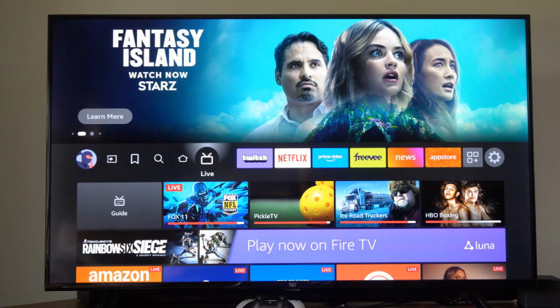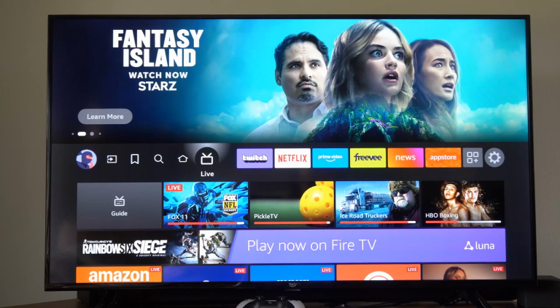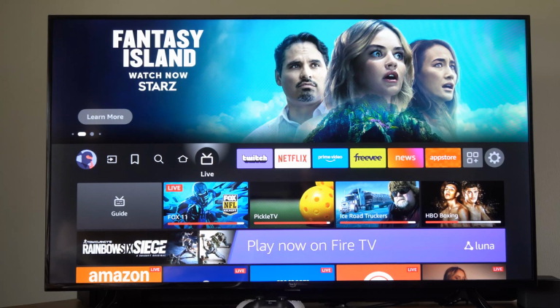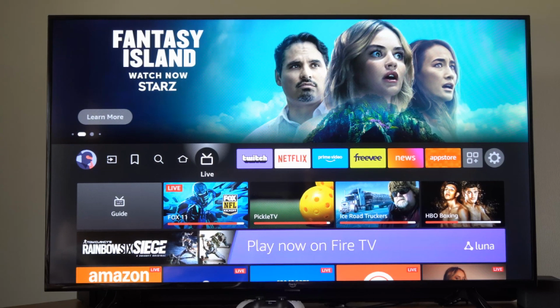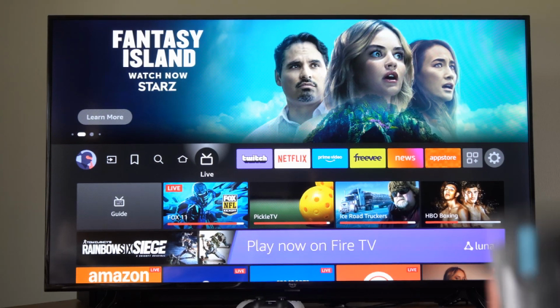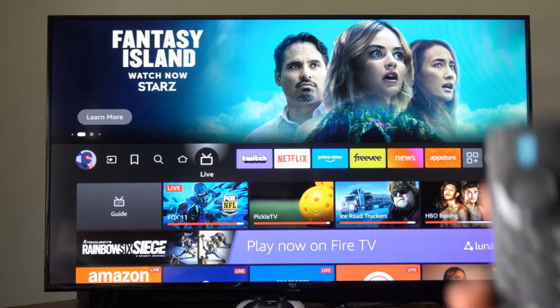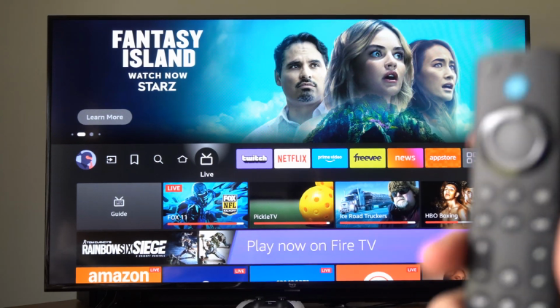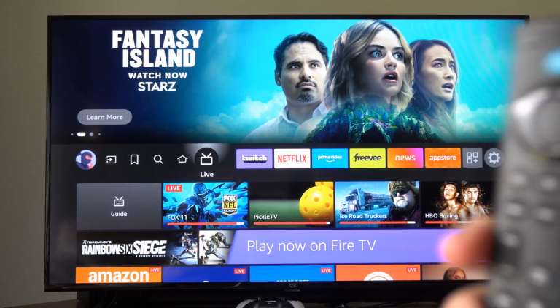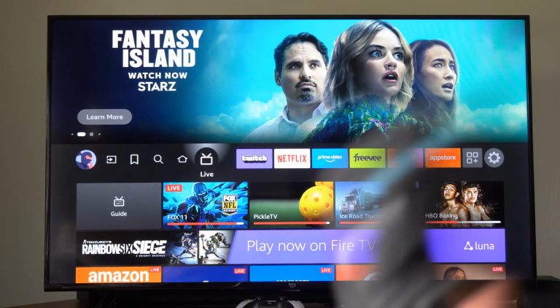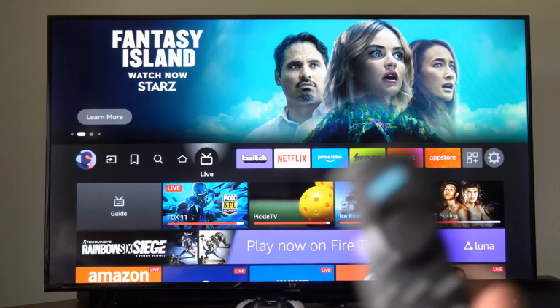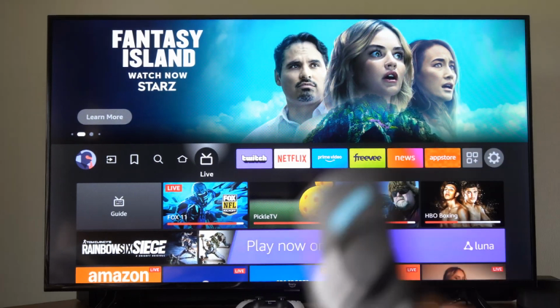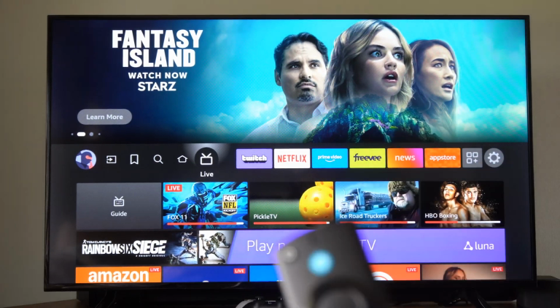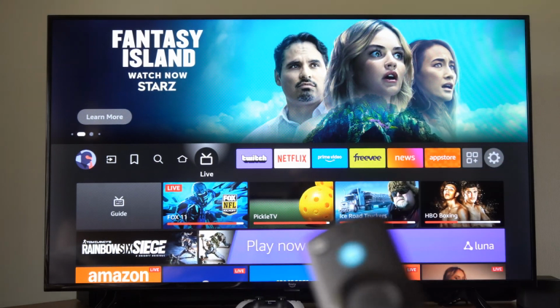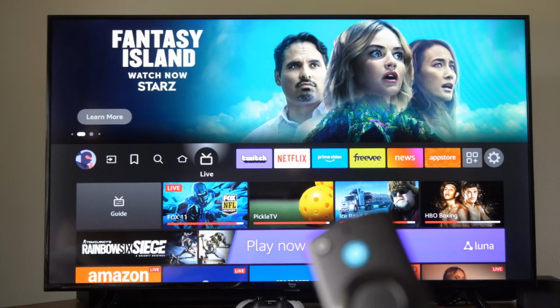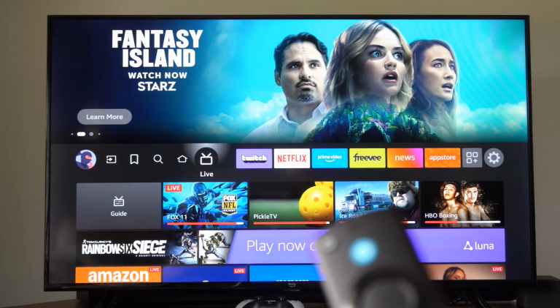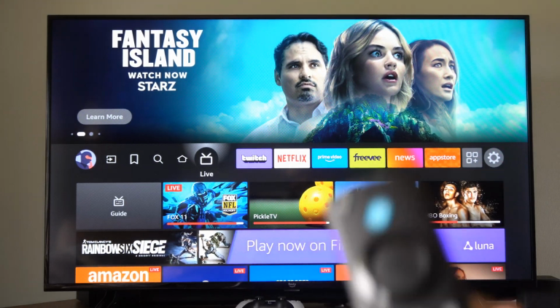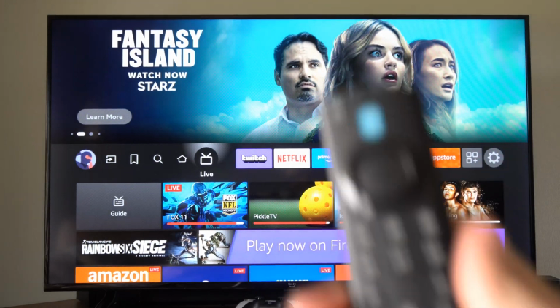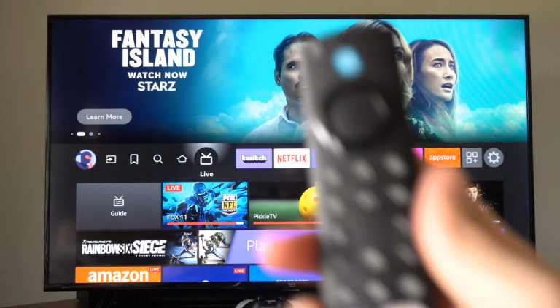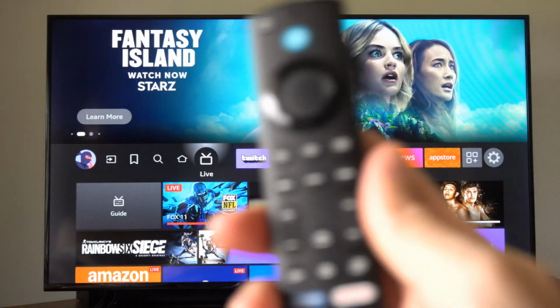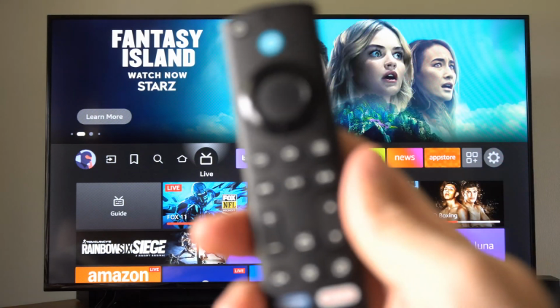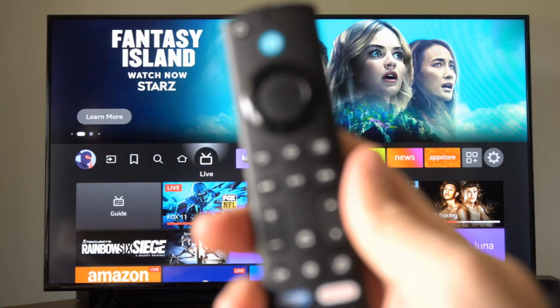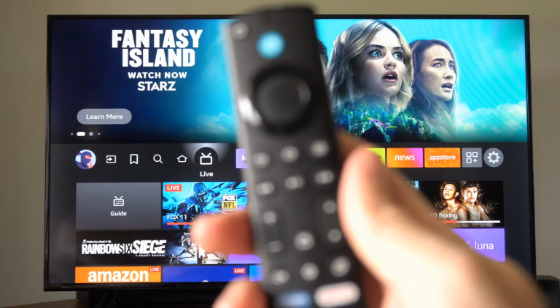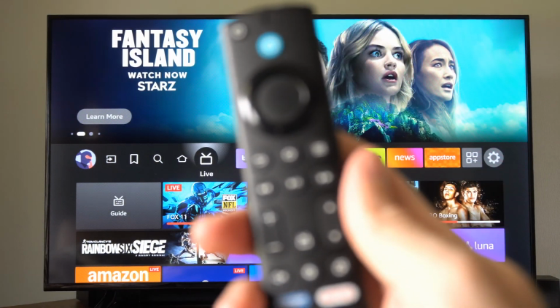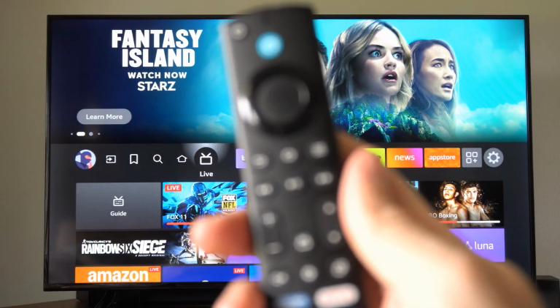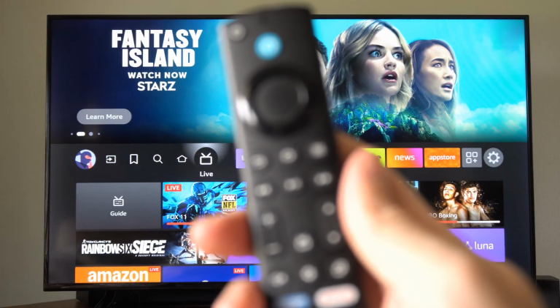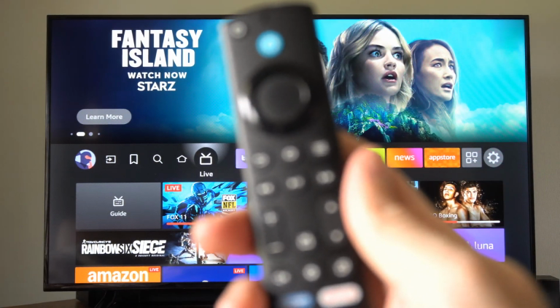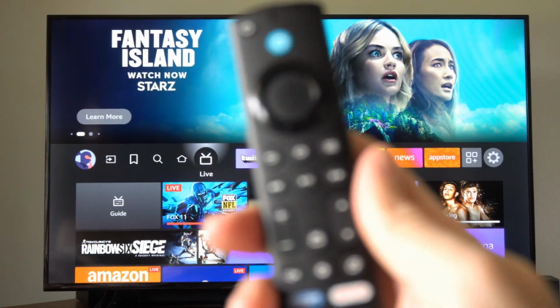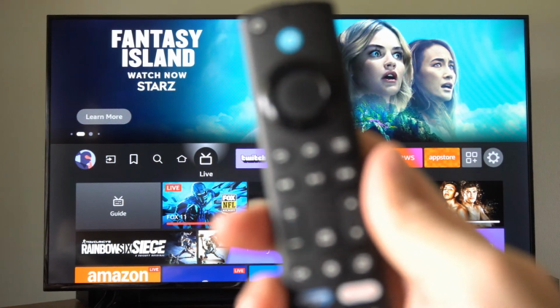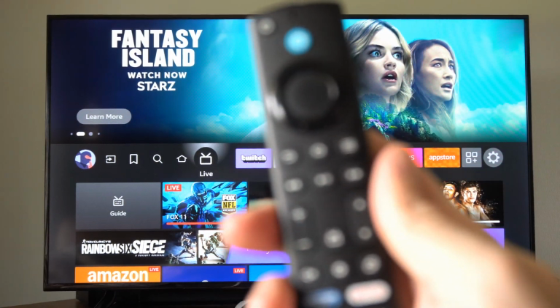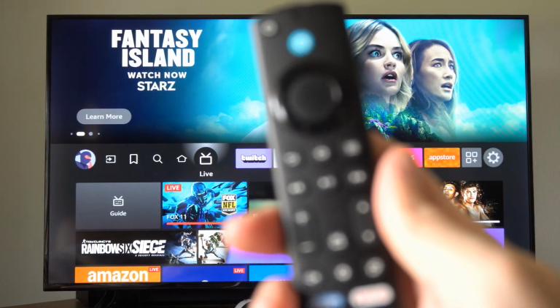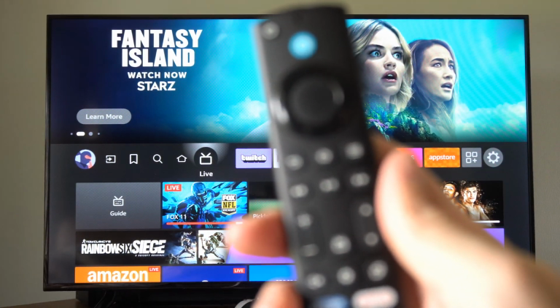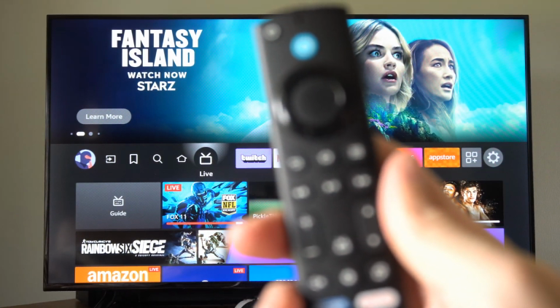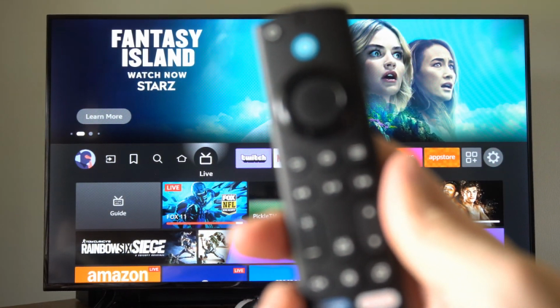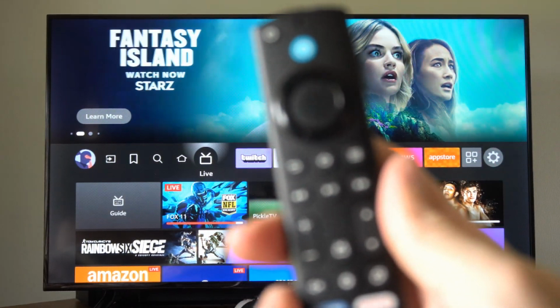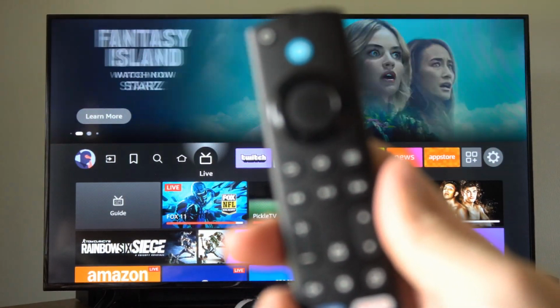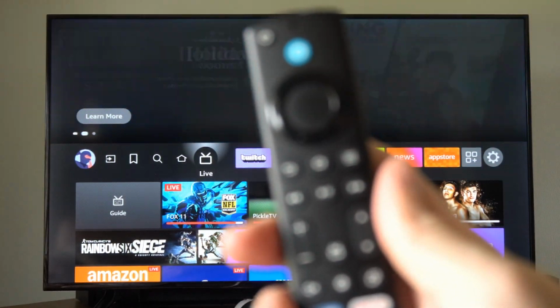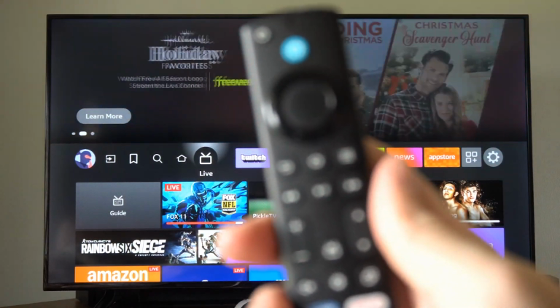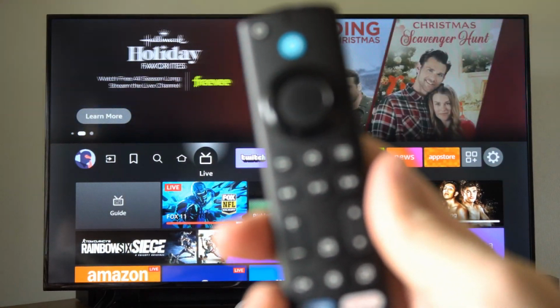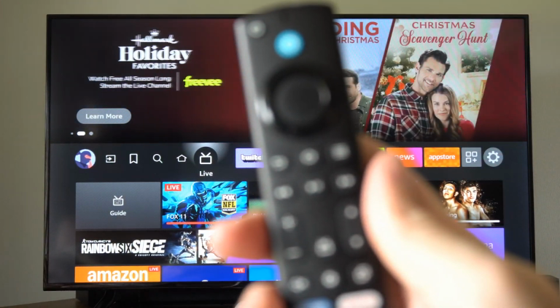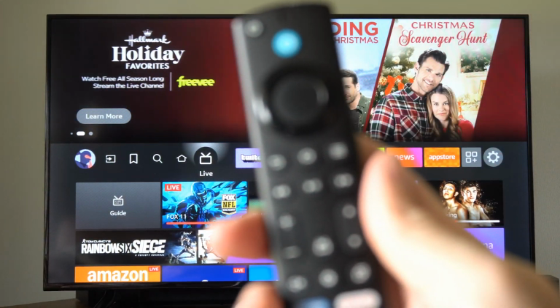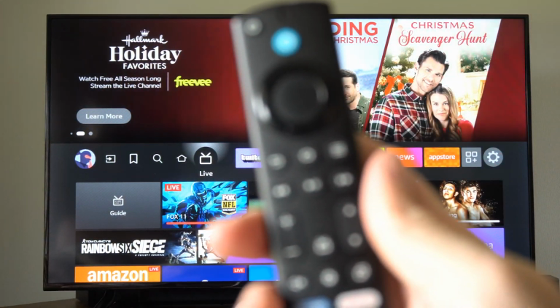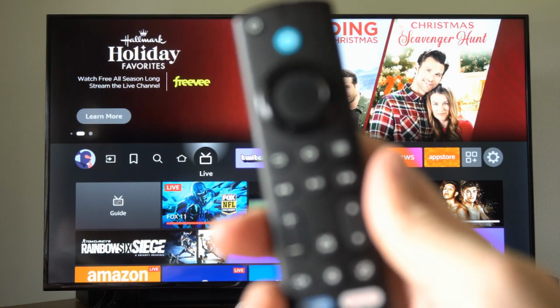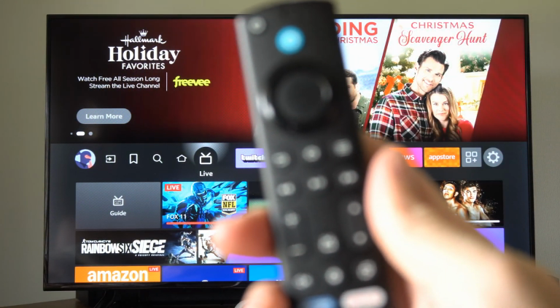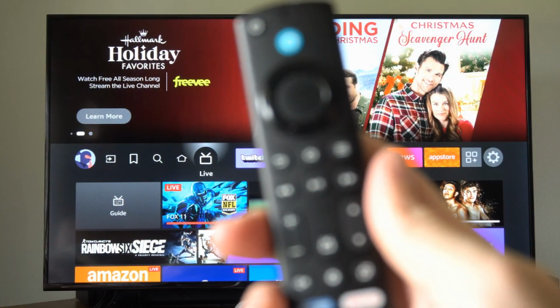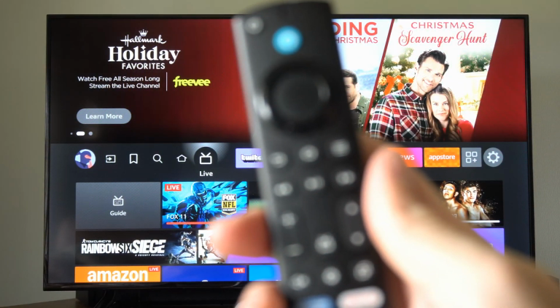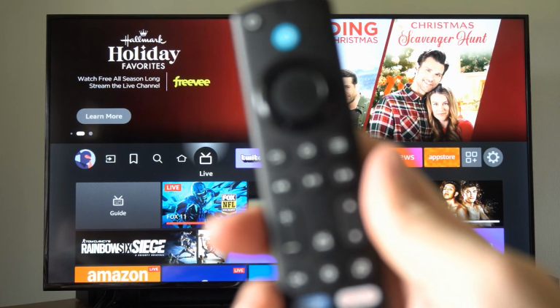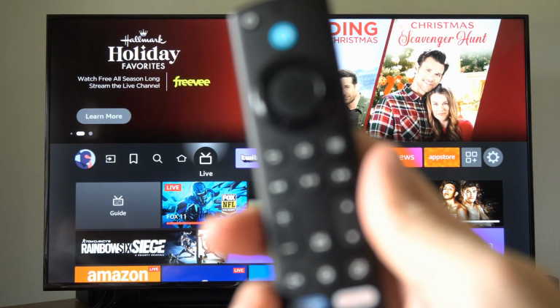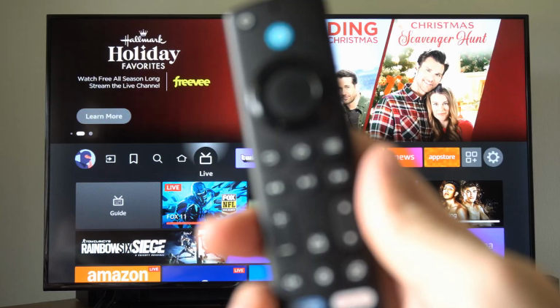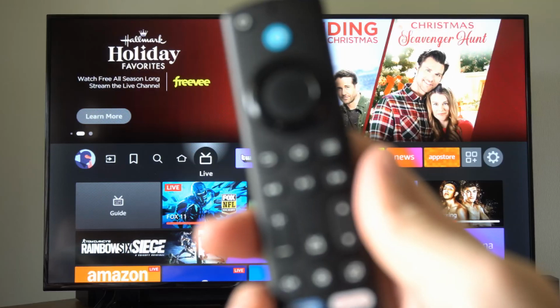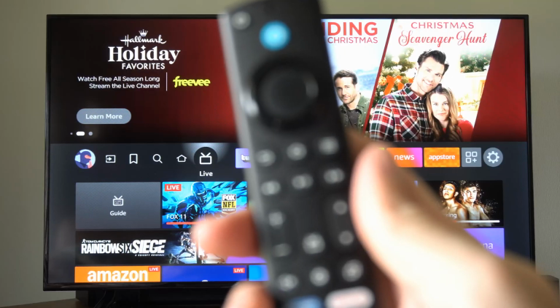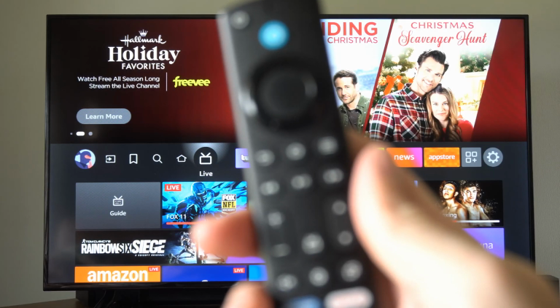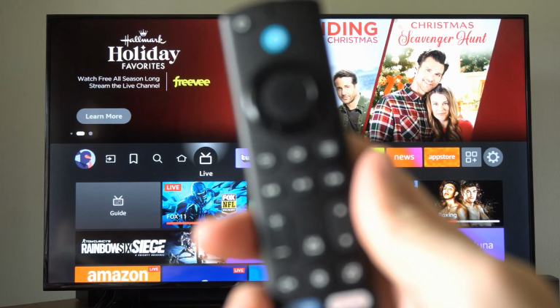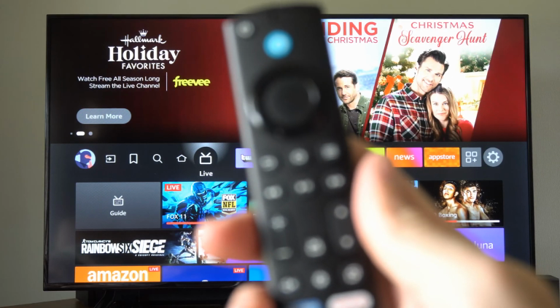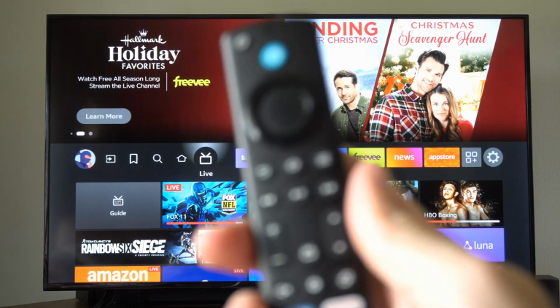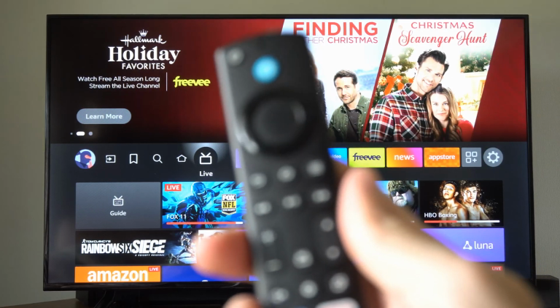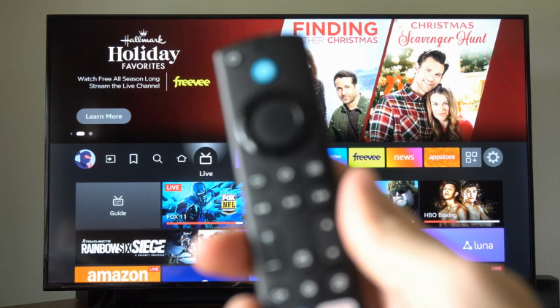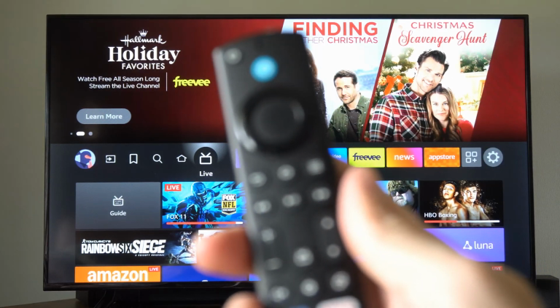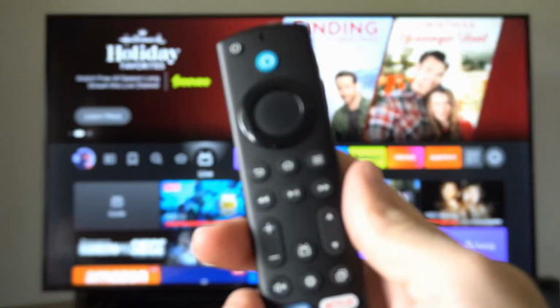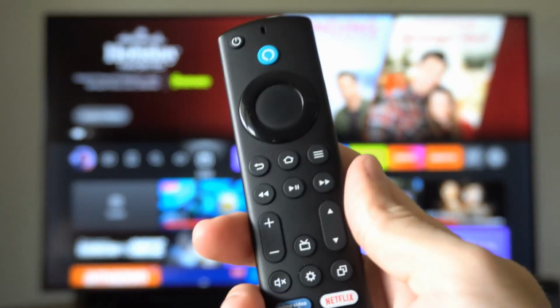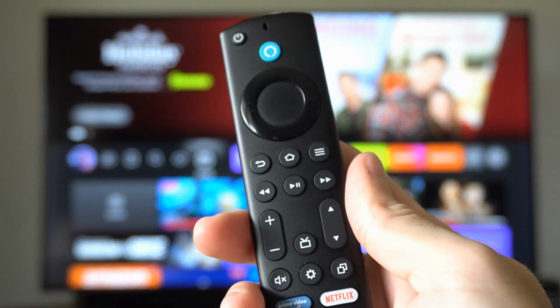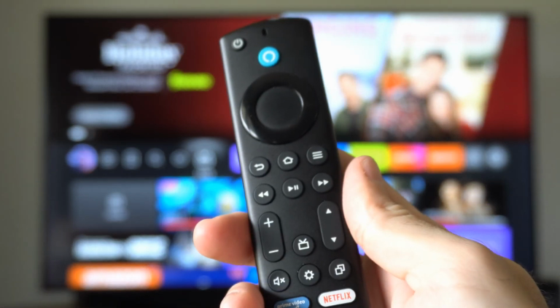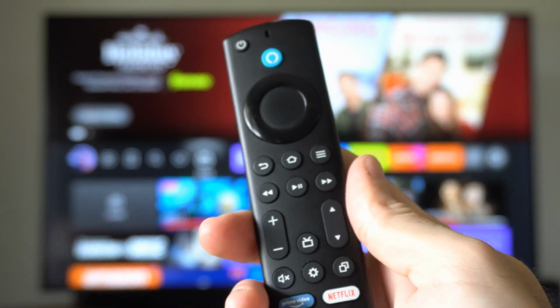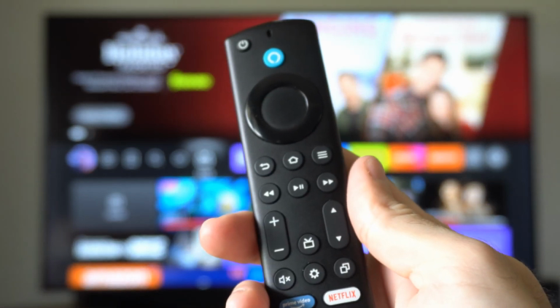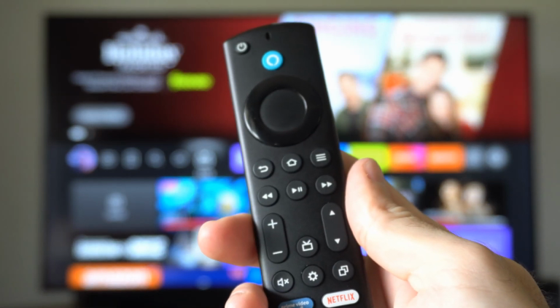Hey everyone, this is Tim from Your Sixth Hack. Today in this video, I'm going to show you how to reset and fix many of the issues you're having with your Amazon Fire Stick remote.